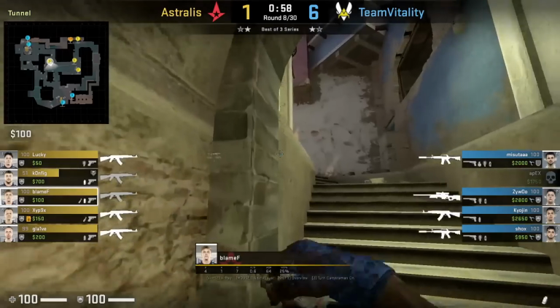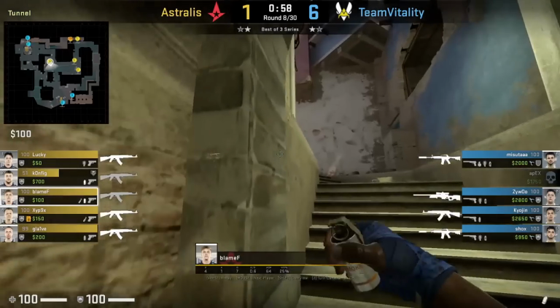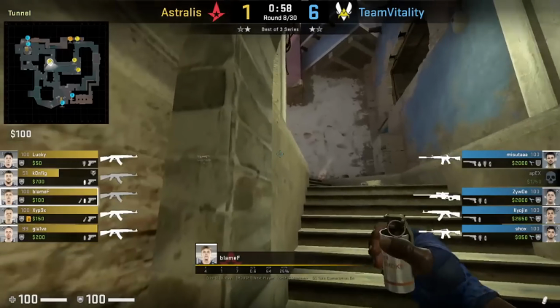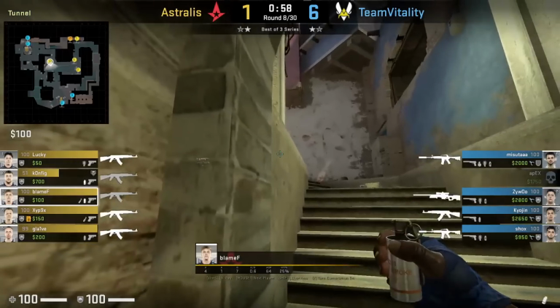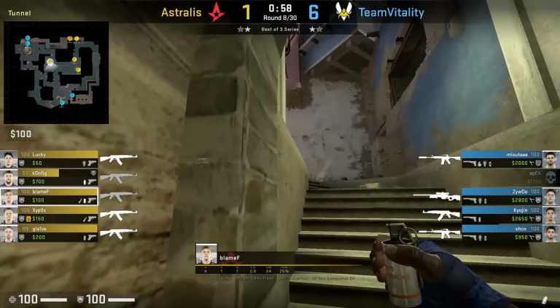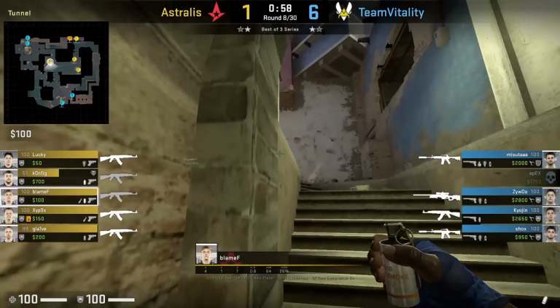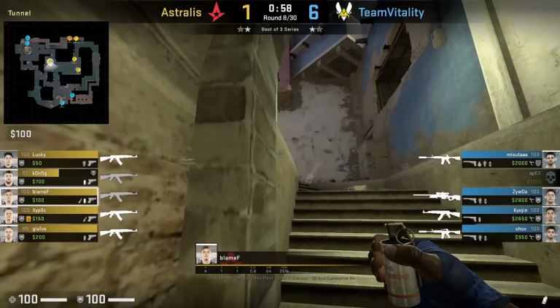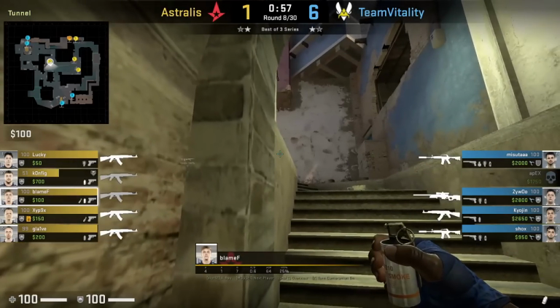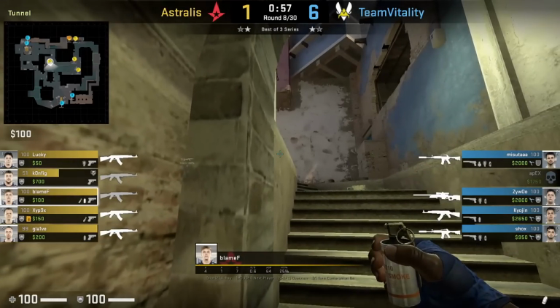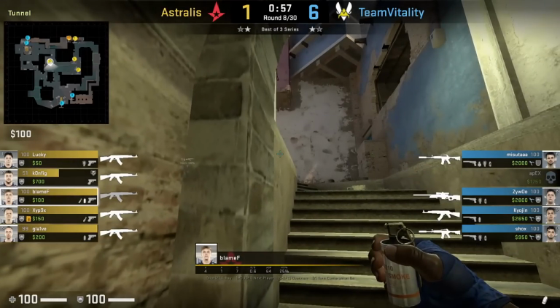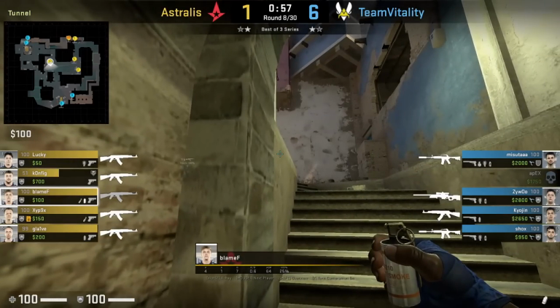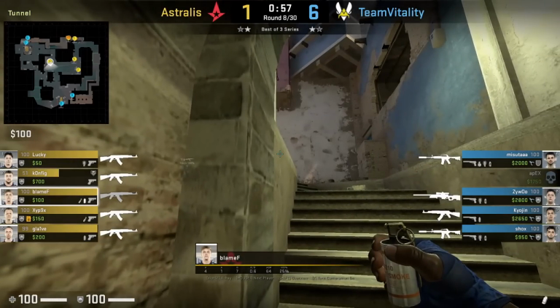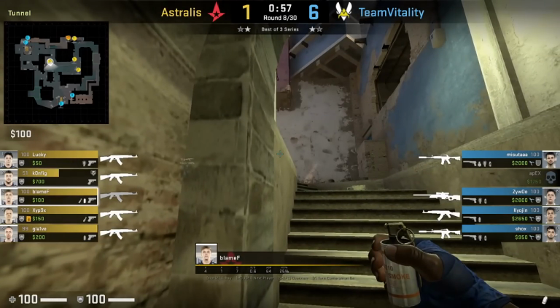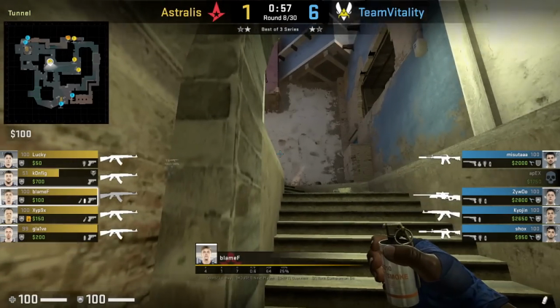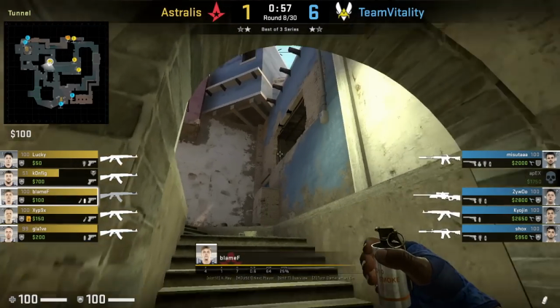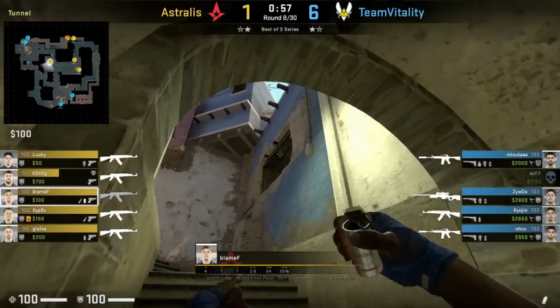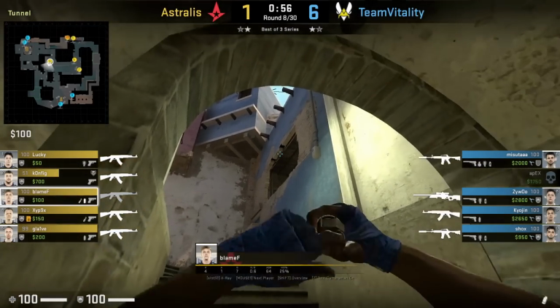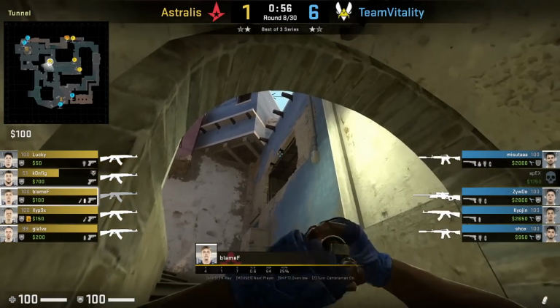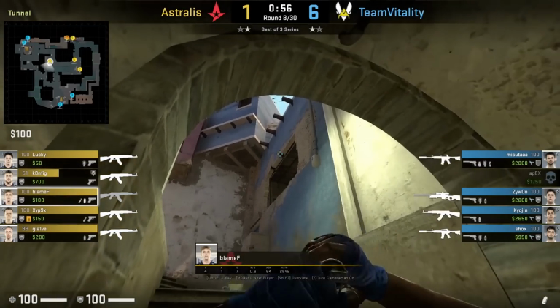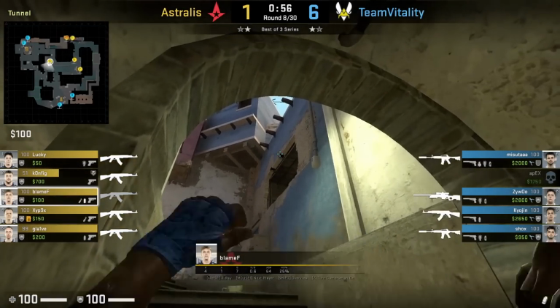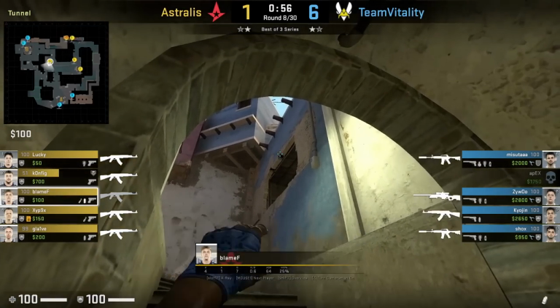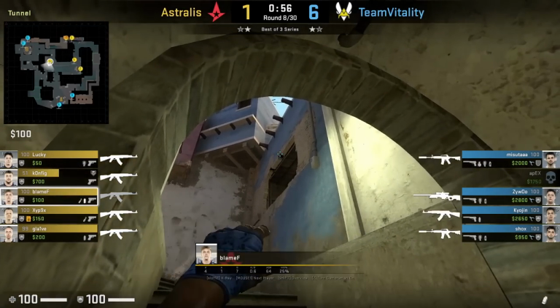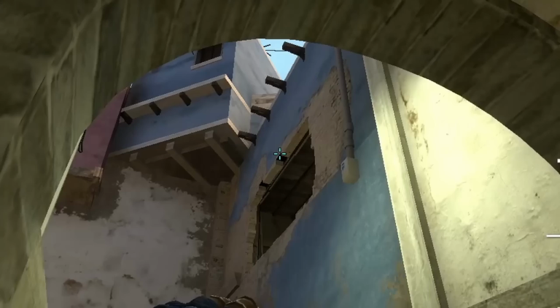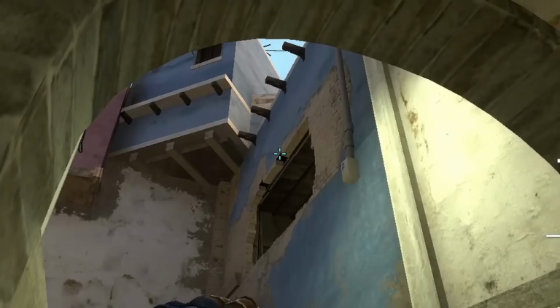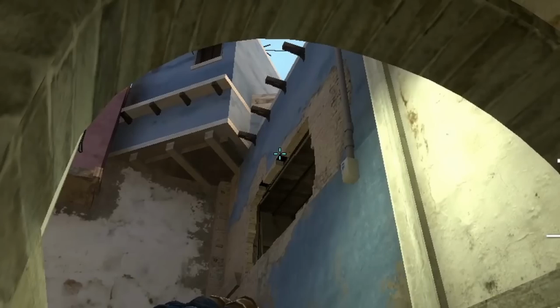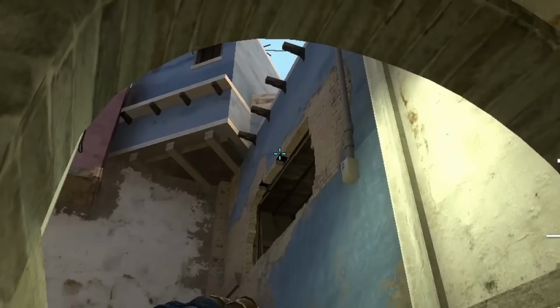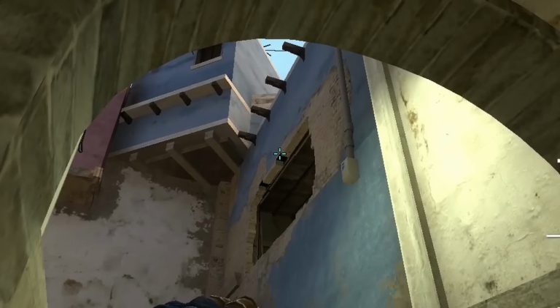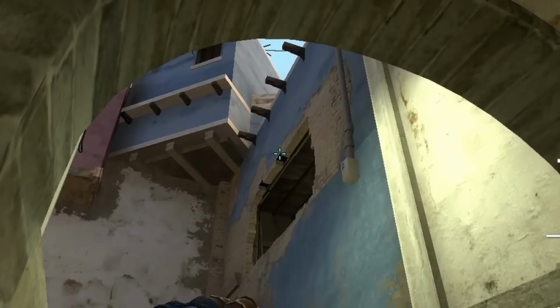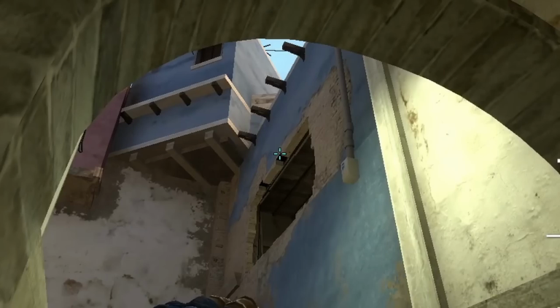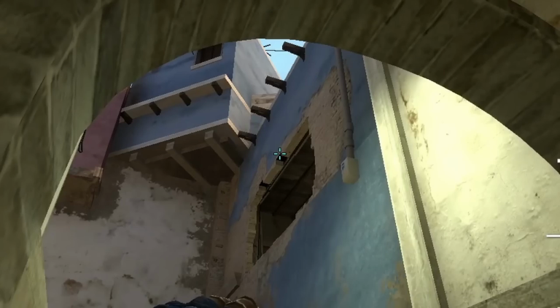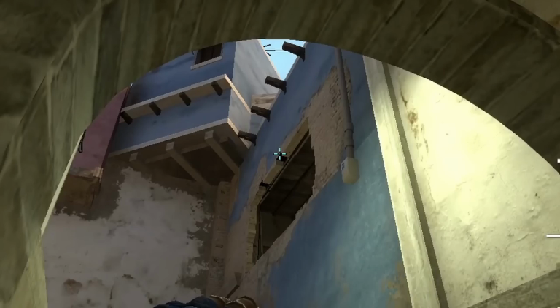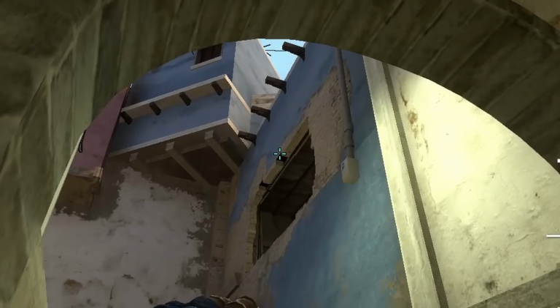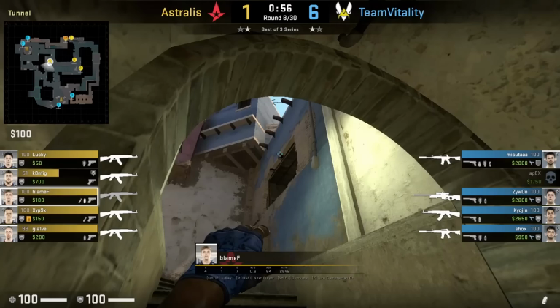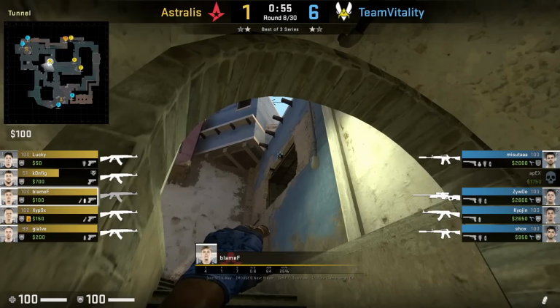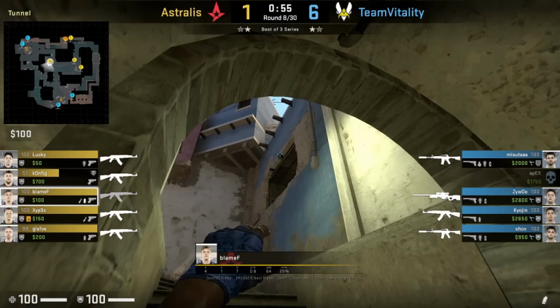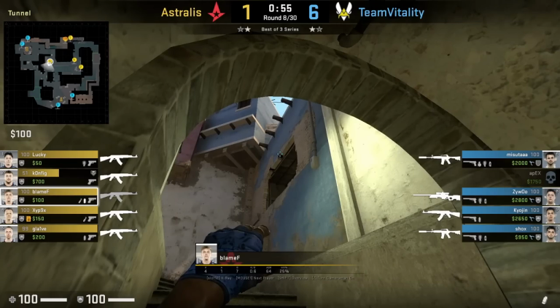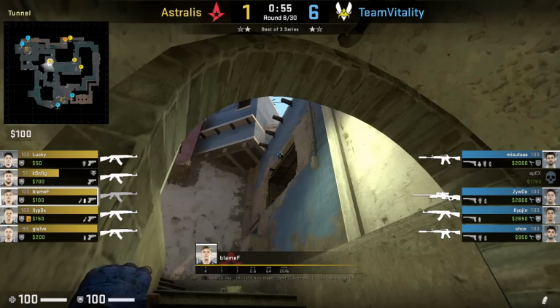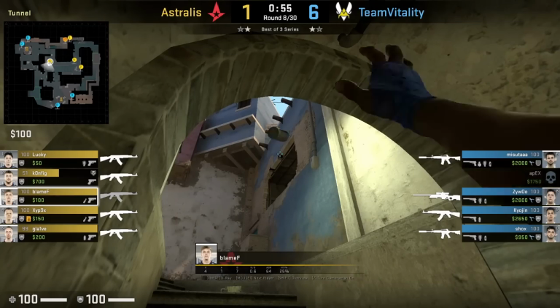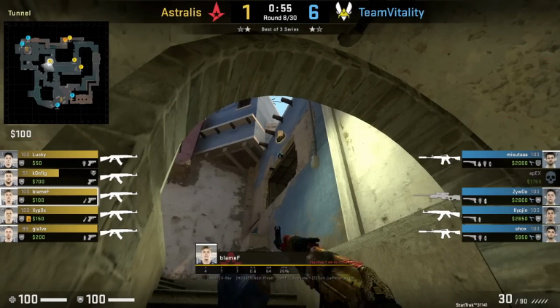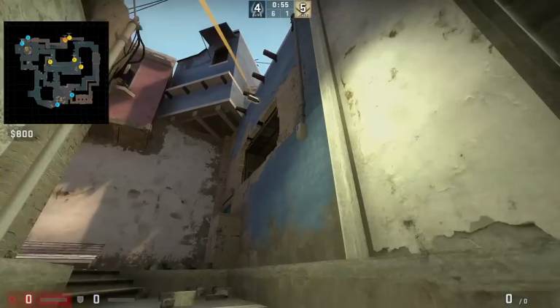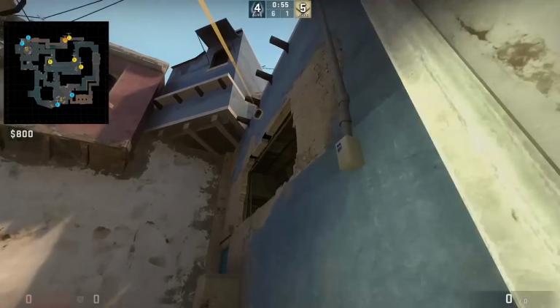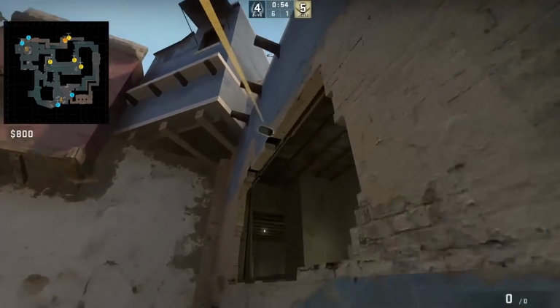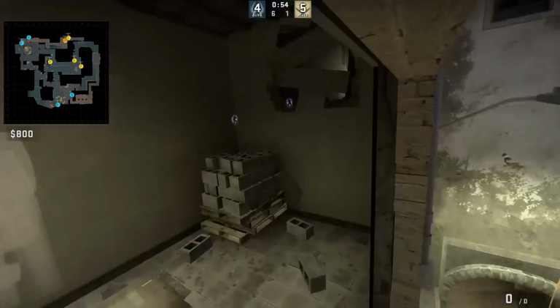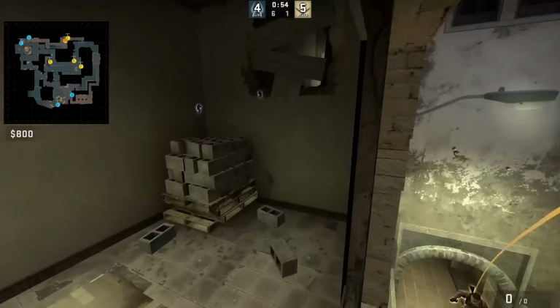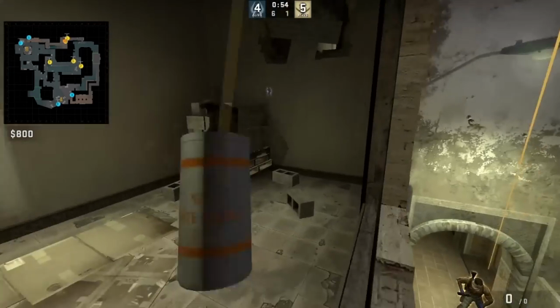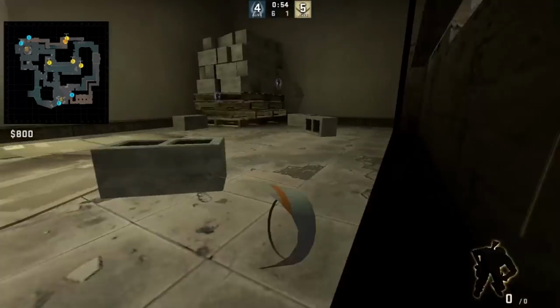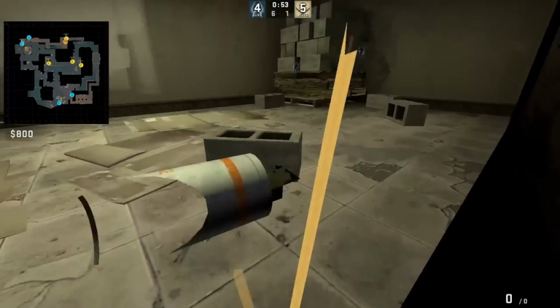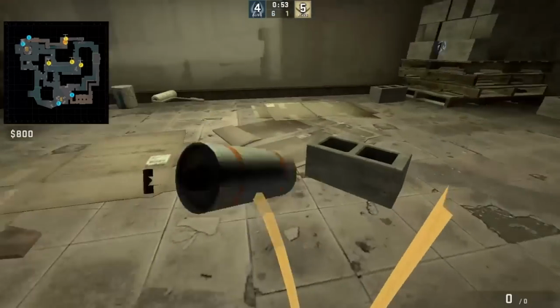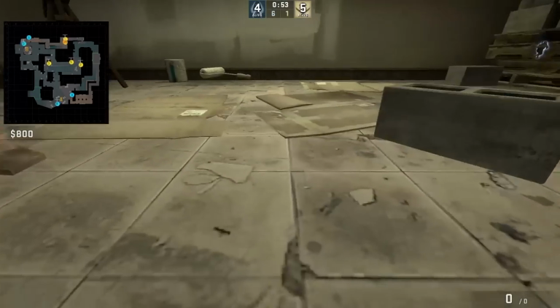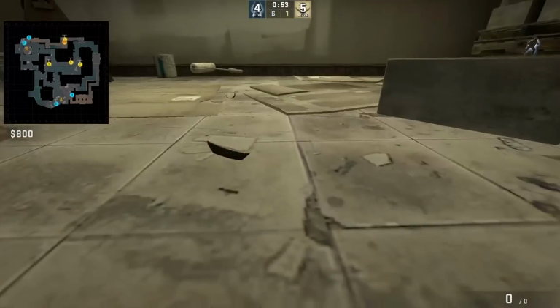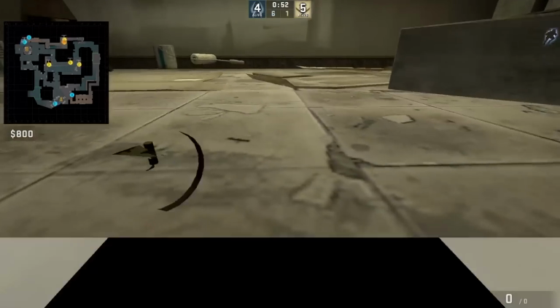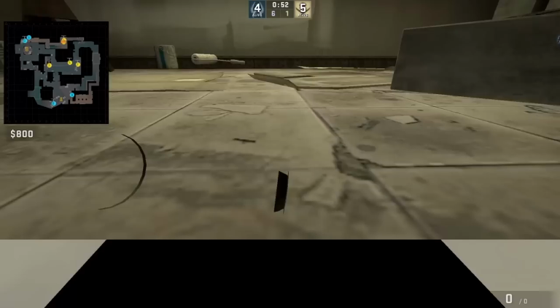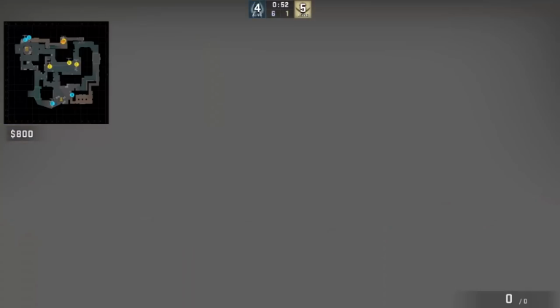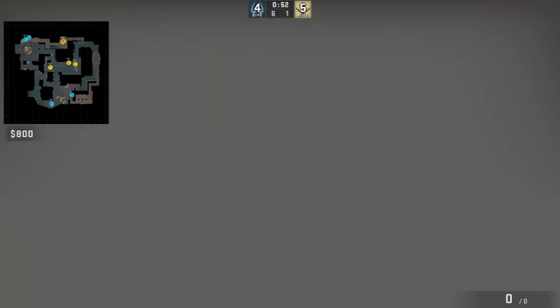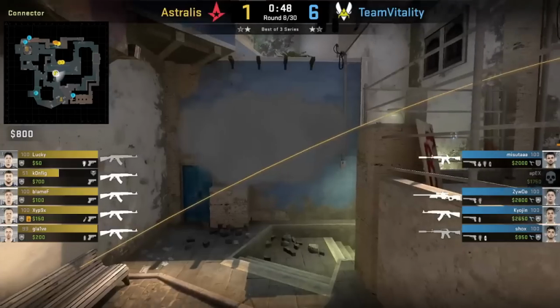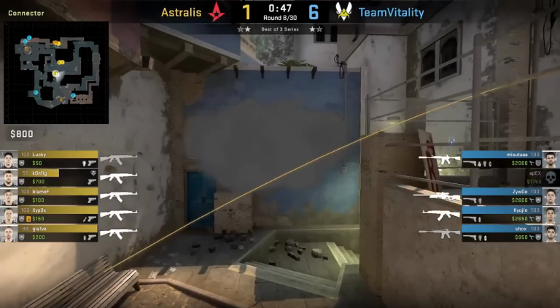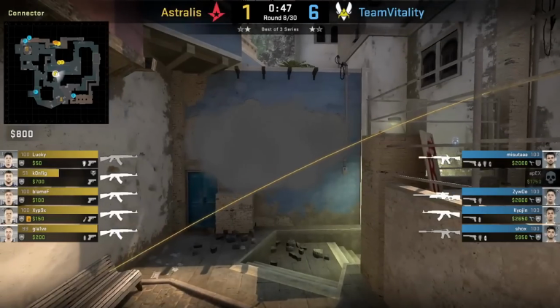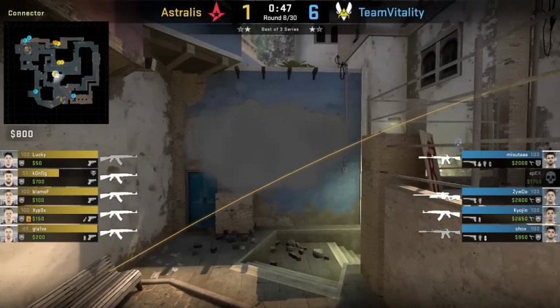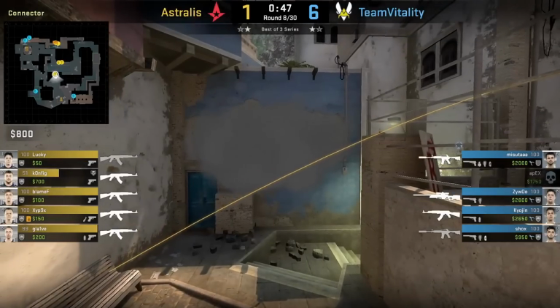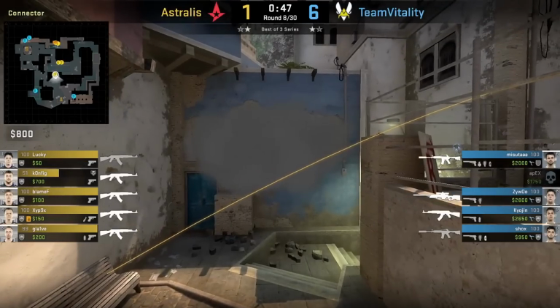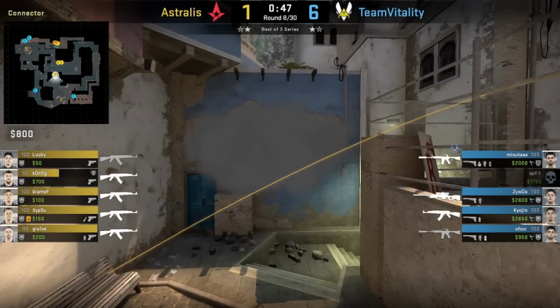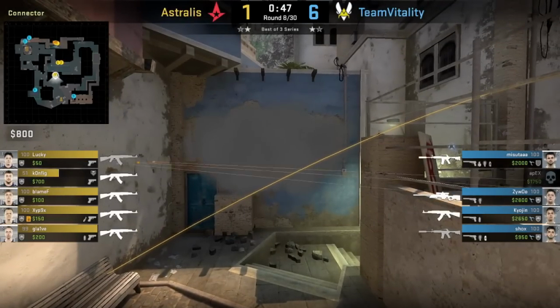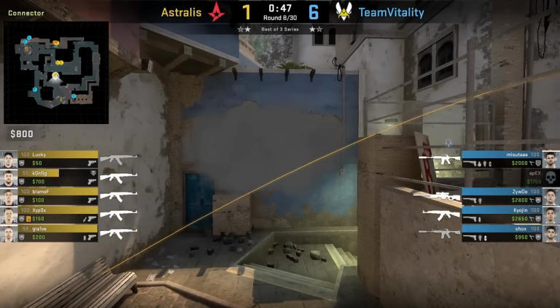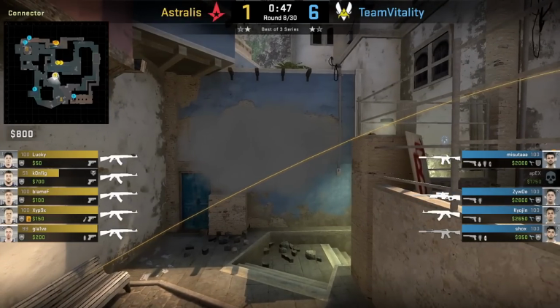Blamef smokes window from underpass: he stands behind this wall, aims at the tip, then left click throw. The smoke lands perfectly and doesn't leave any gaps.